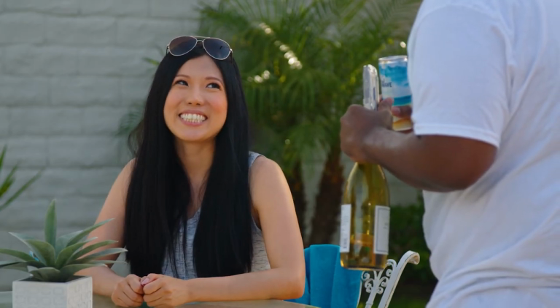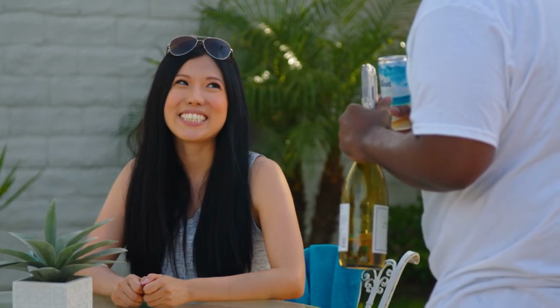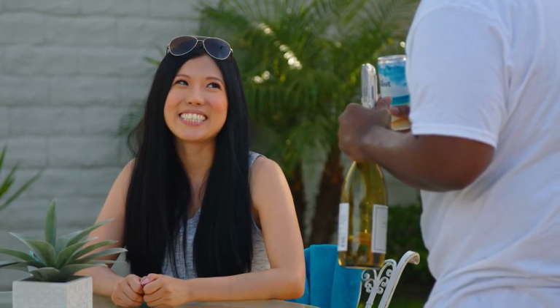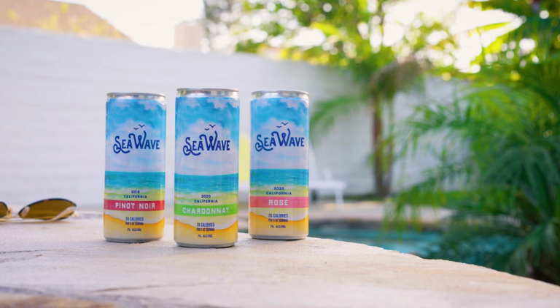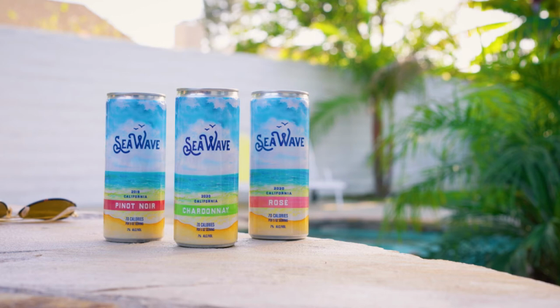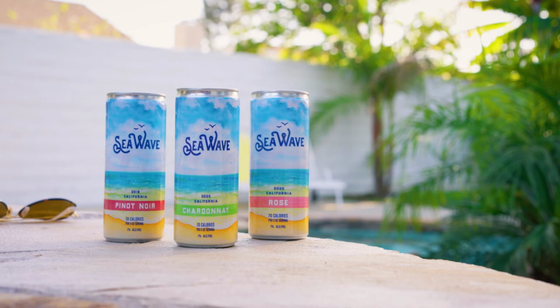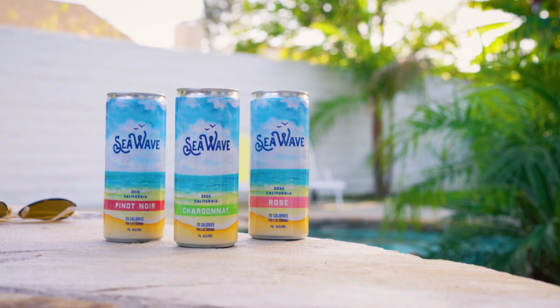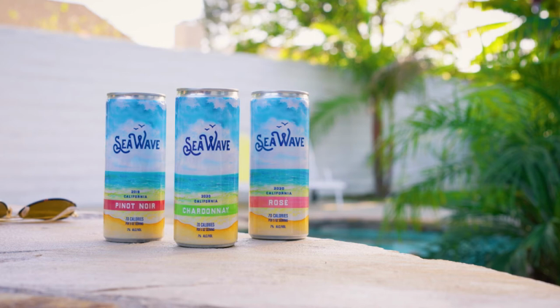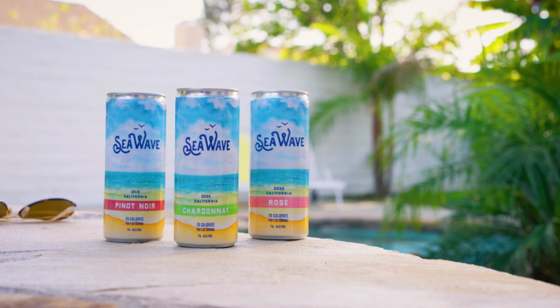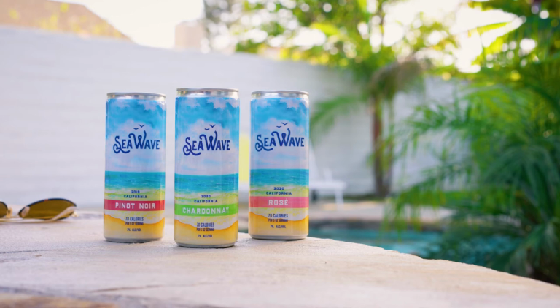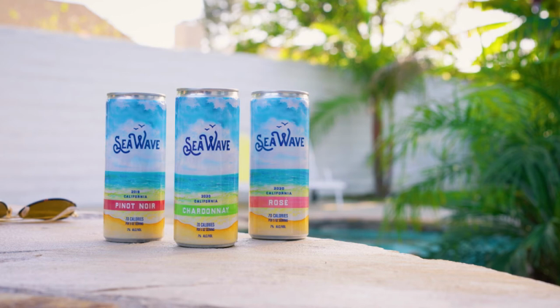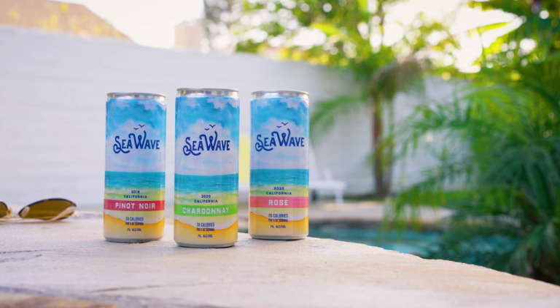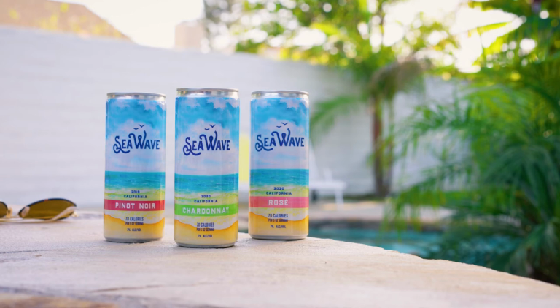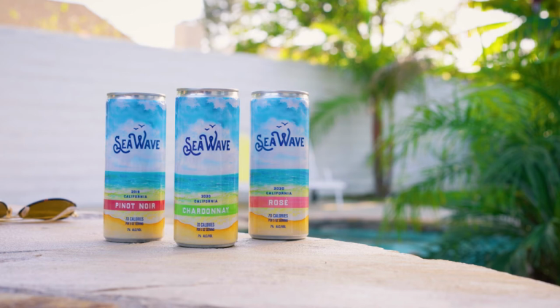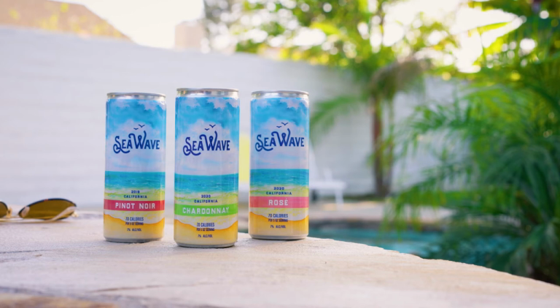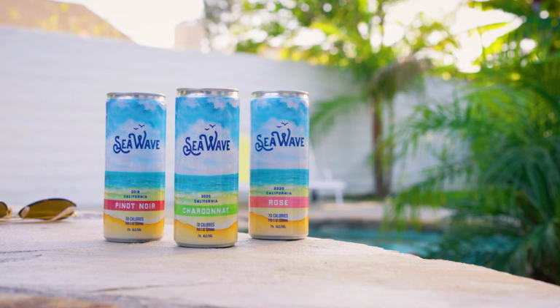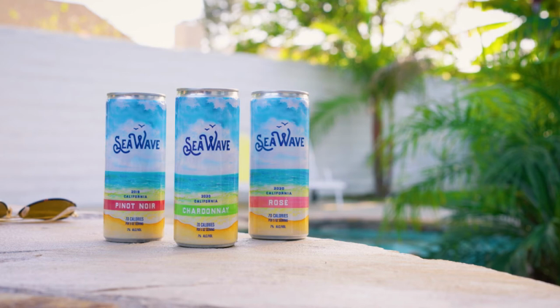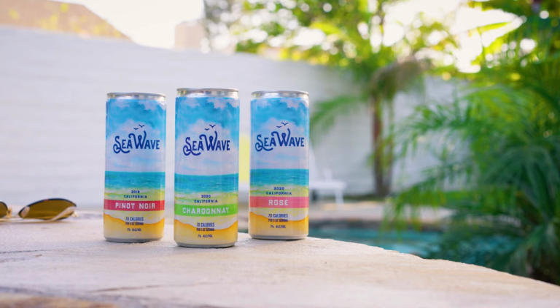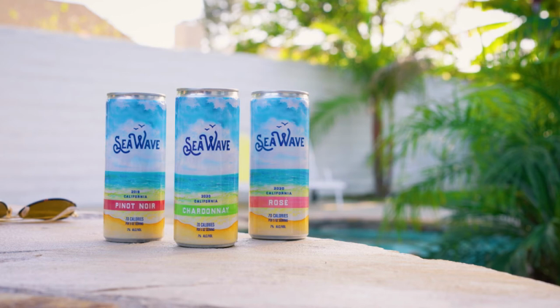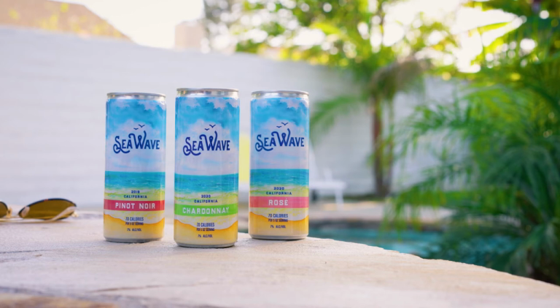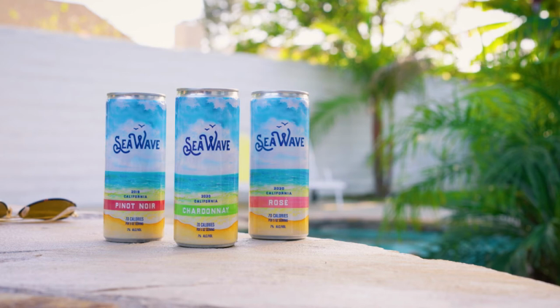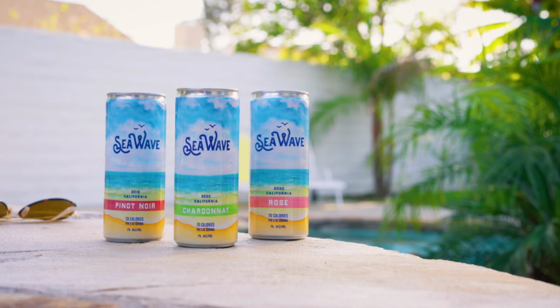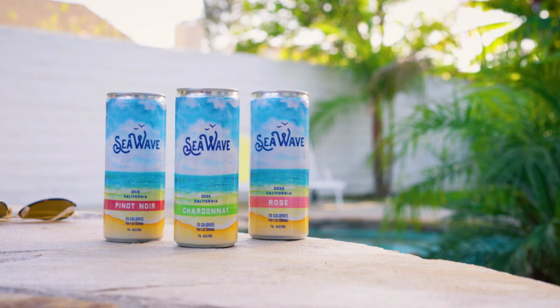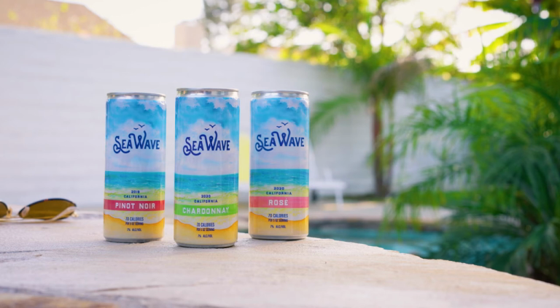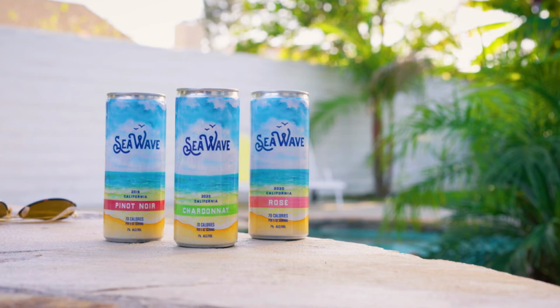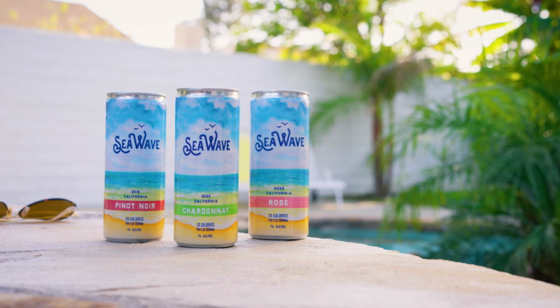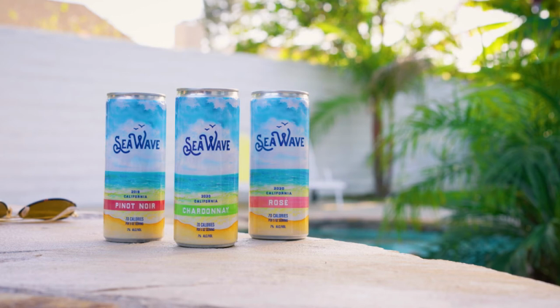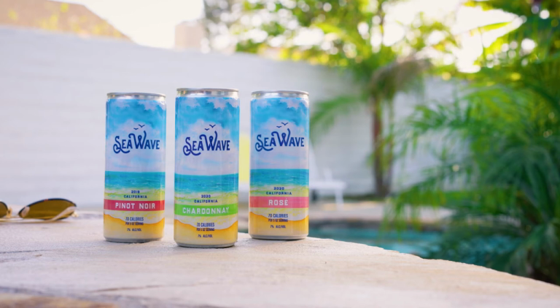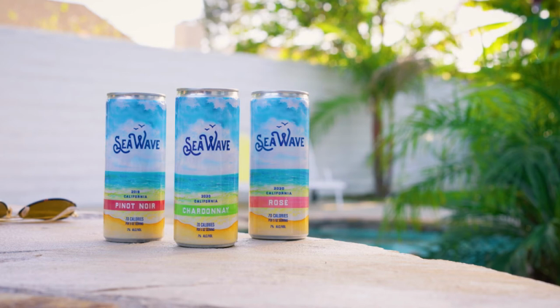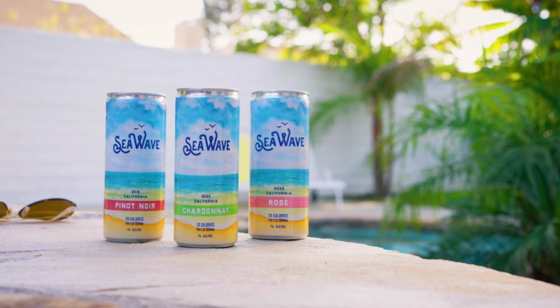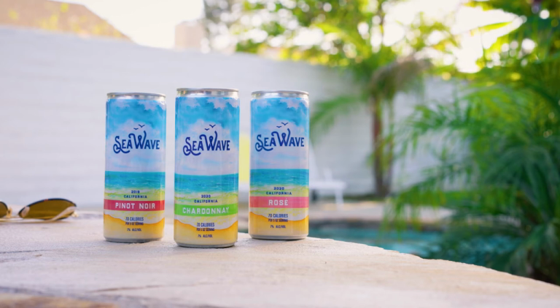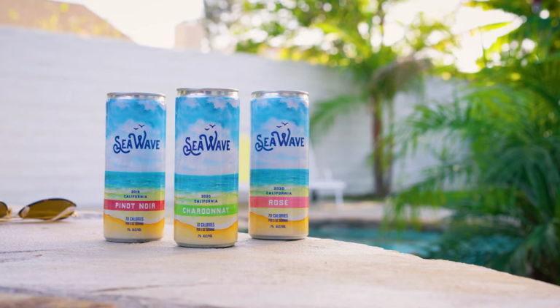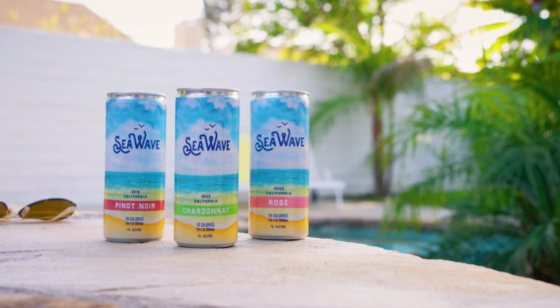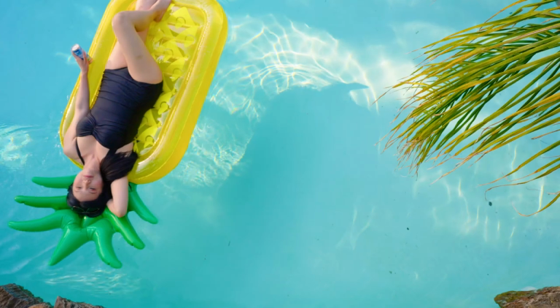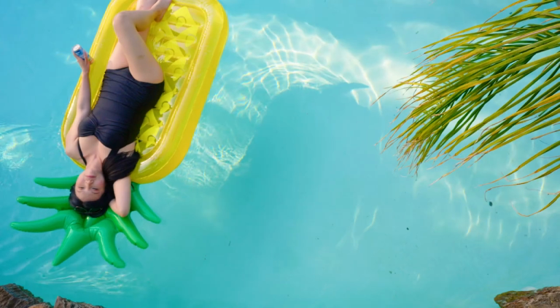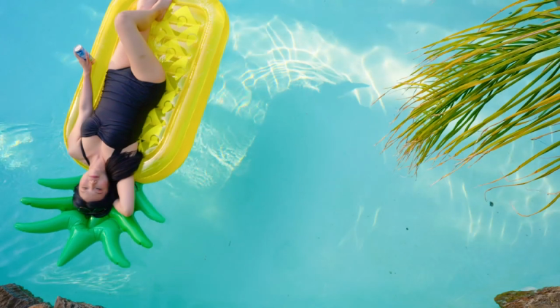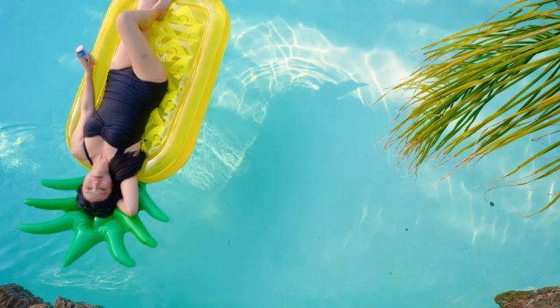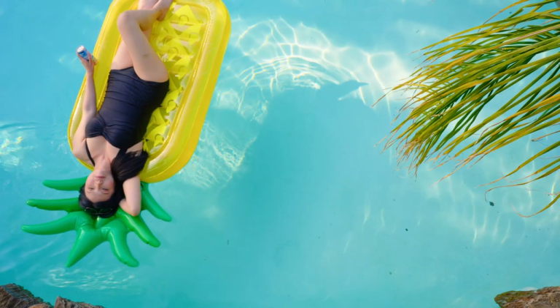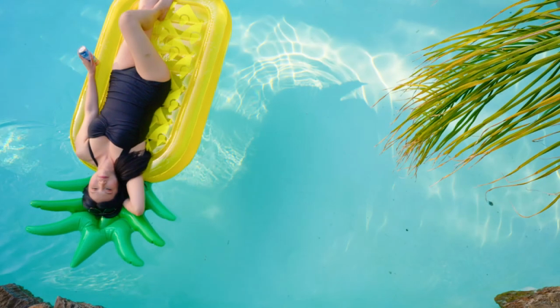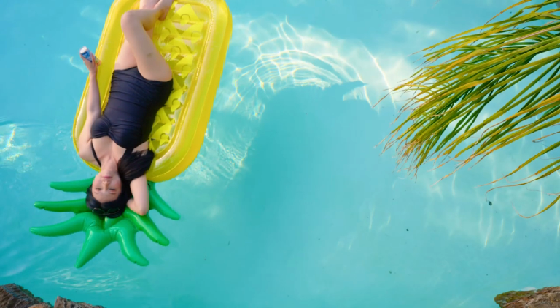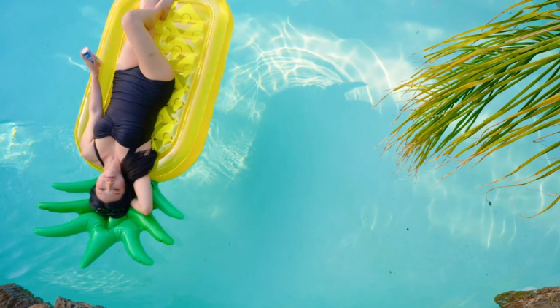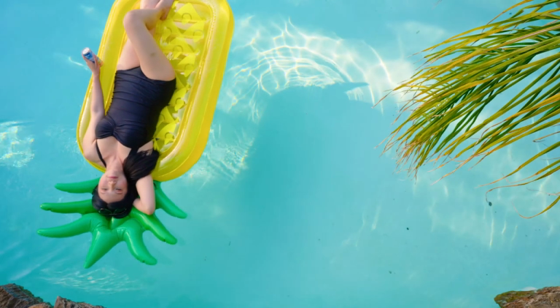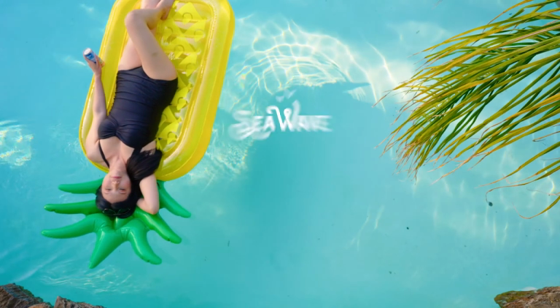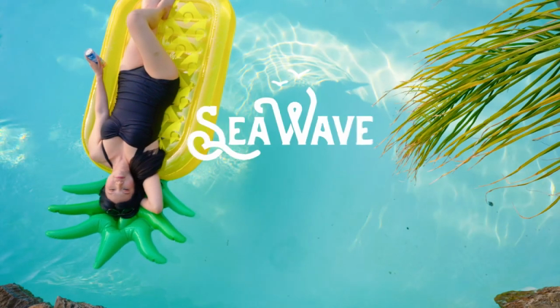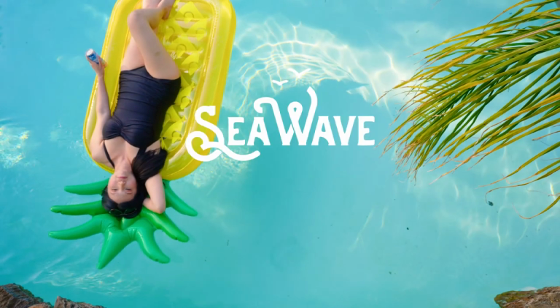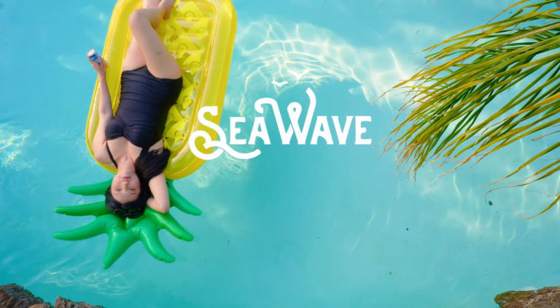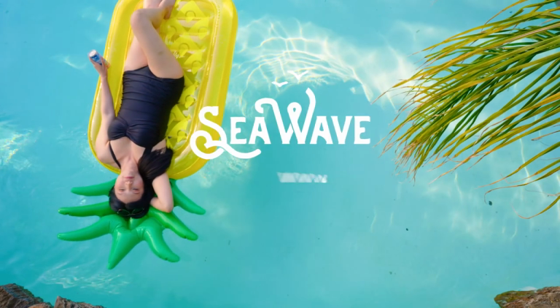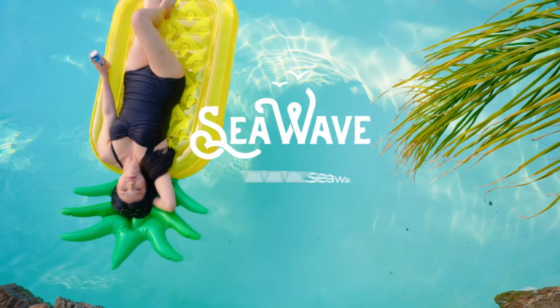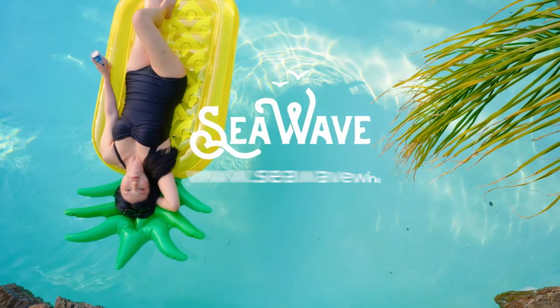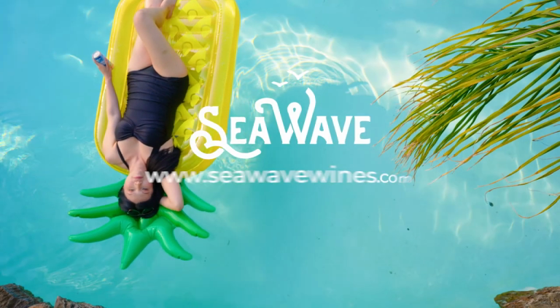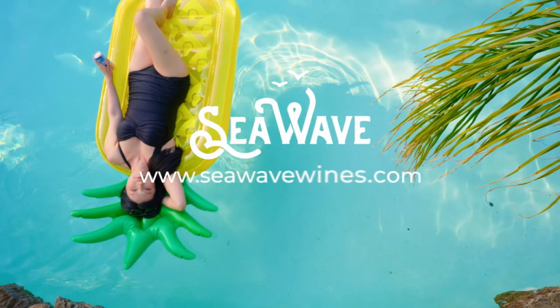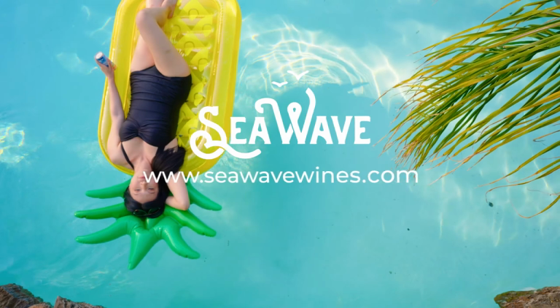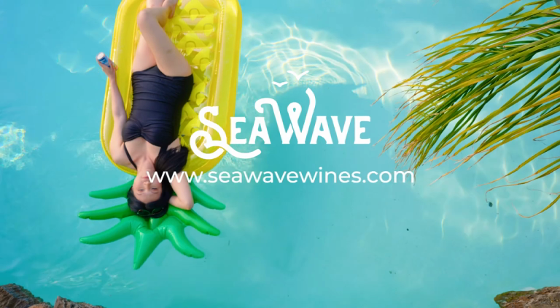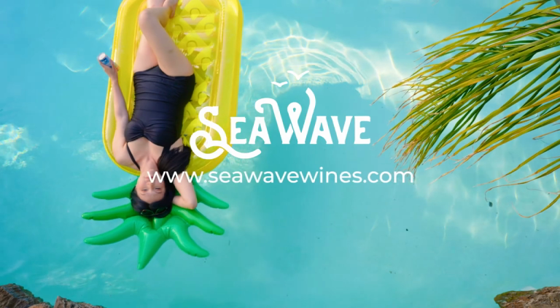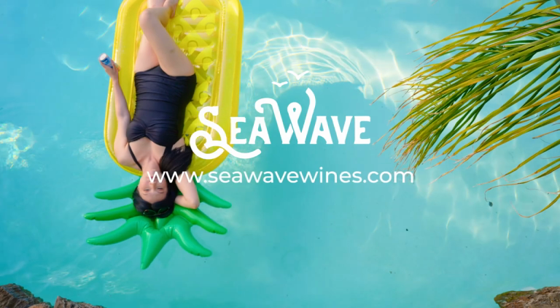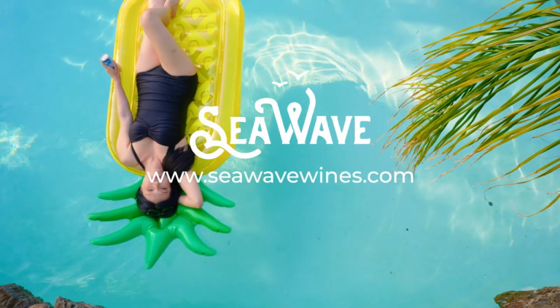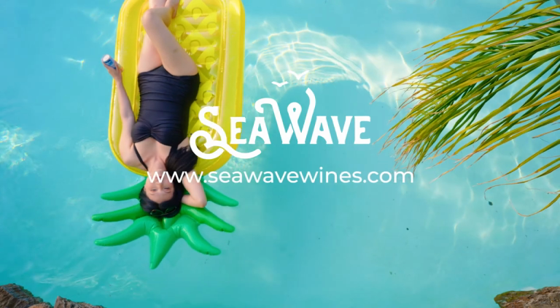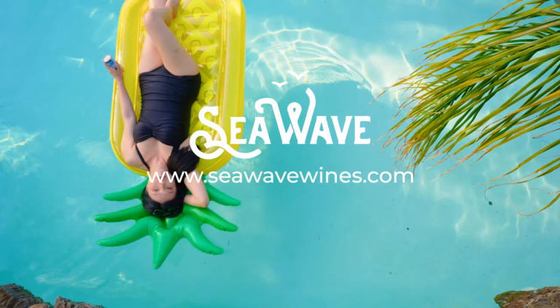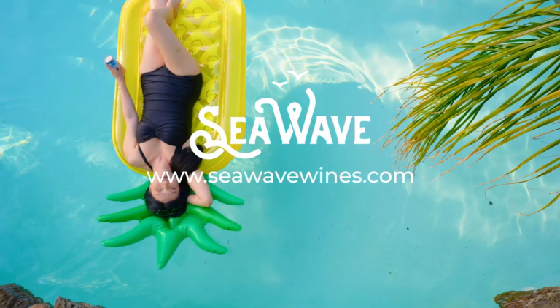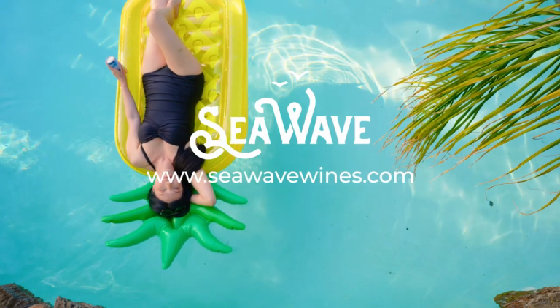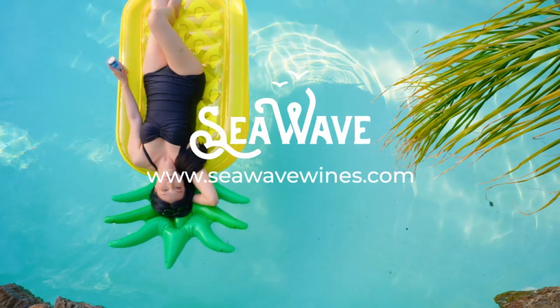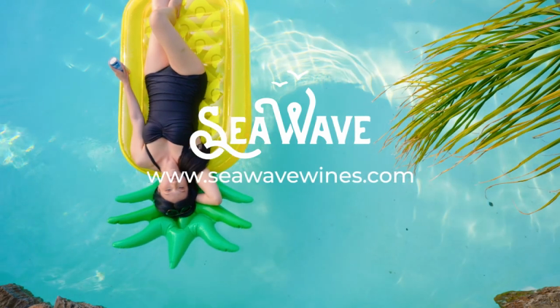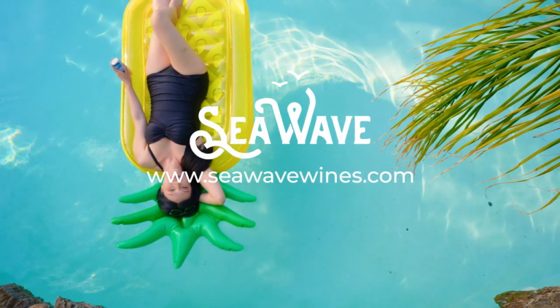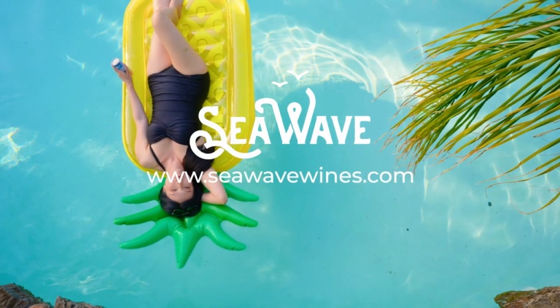Sea Wave. Better for you and the environment. Find a retailer near you at SeaWaveWines.com.